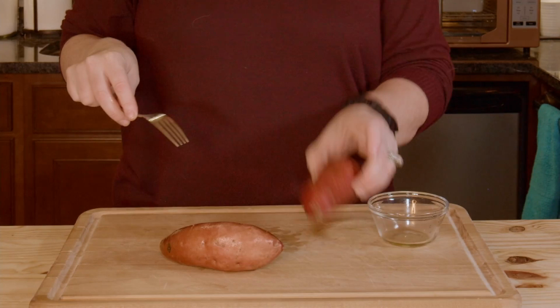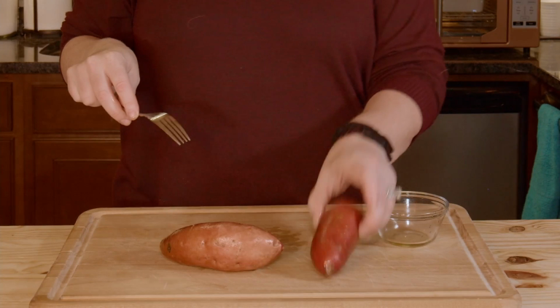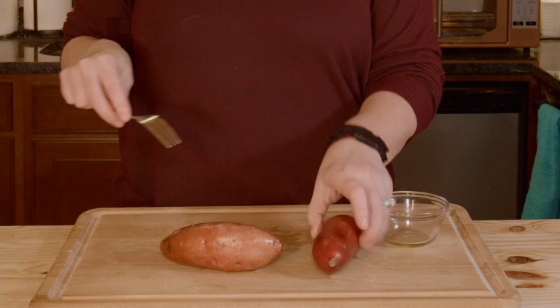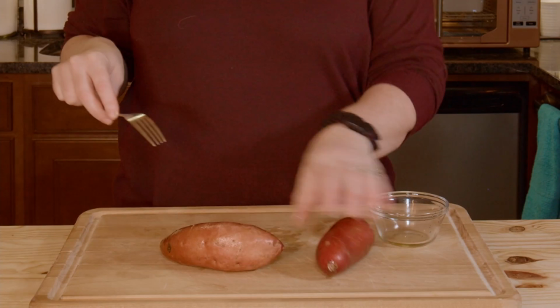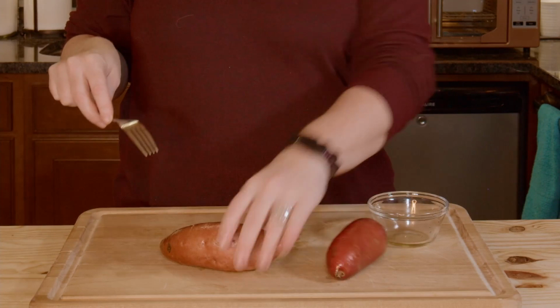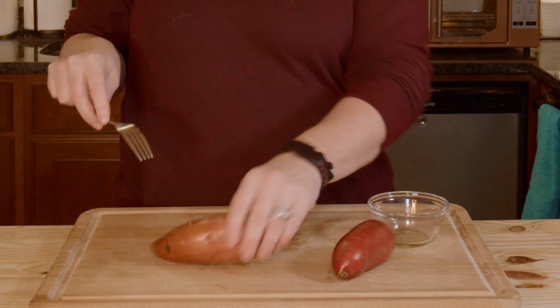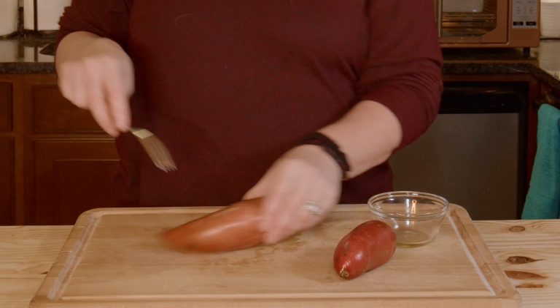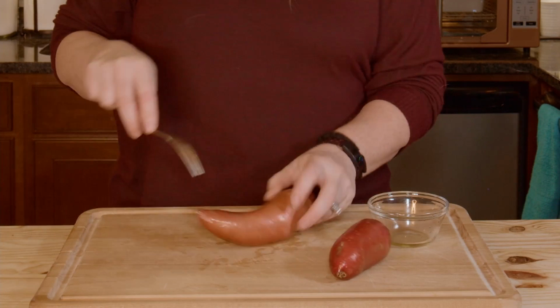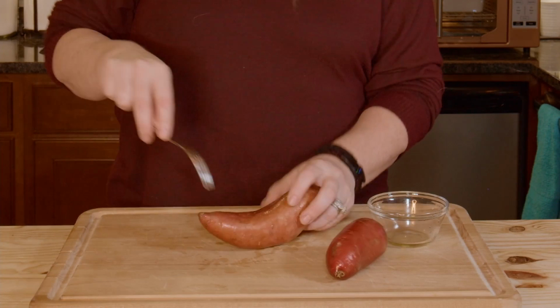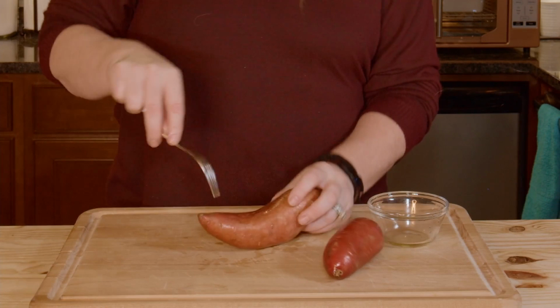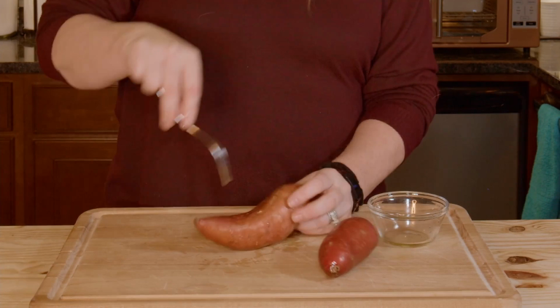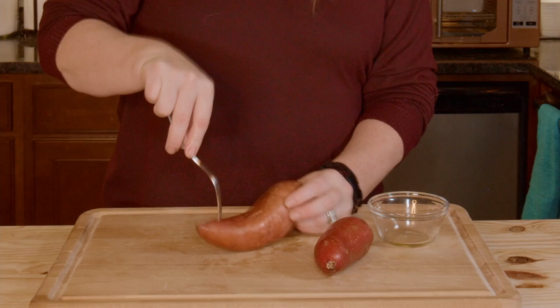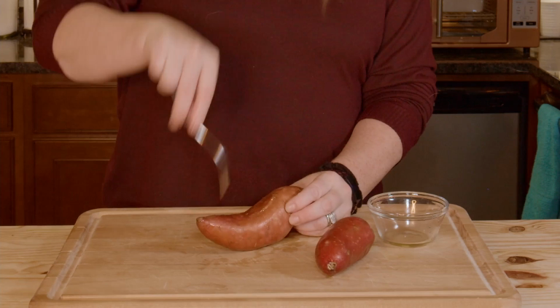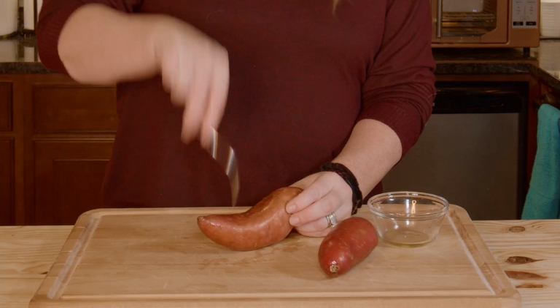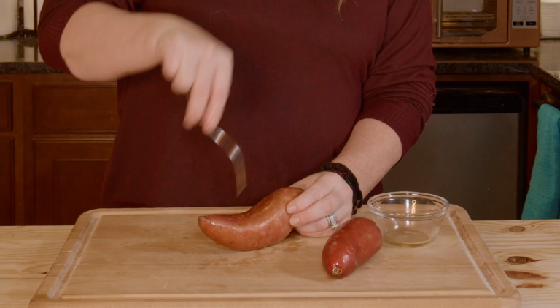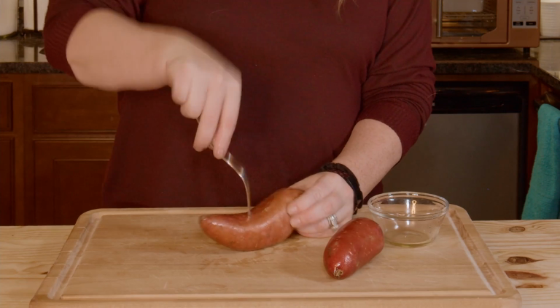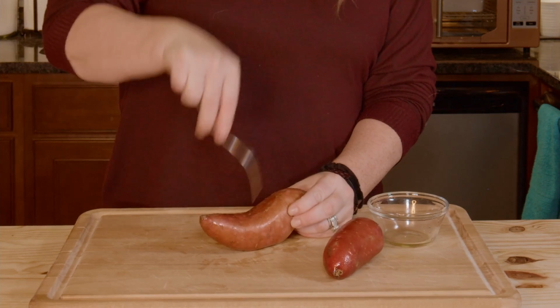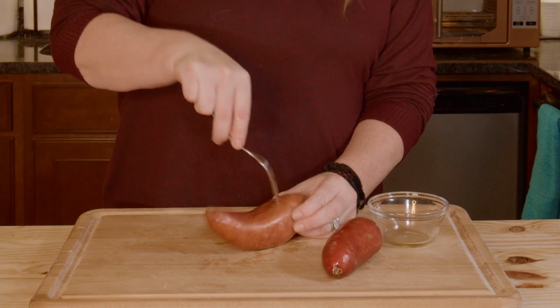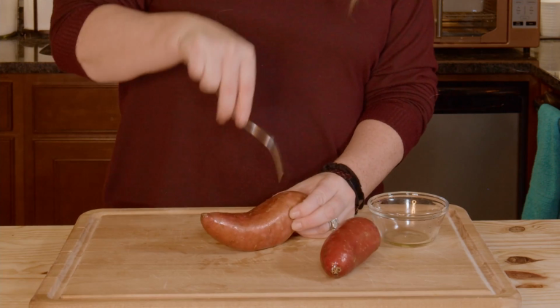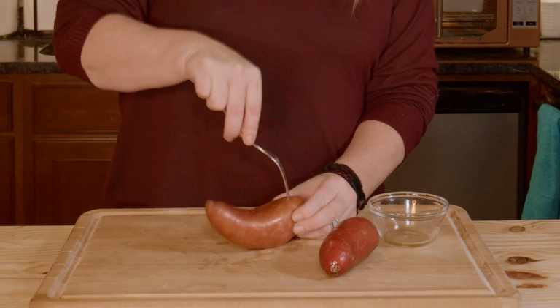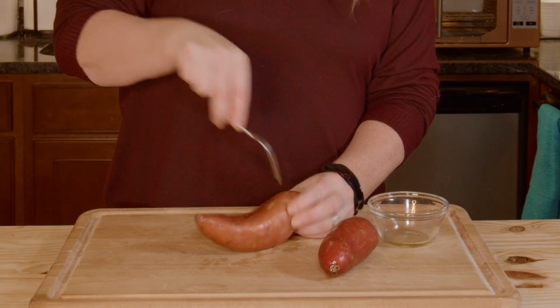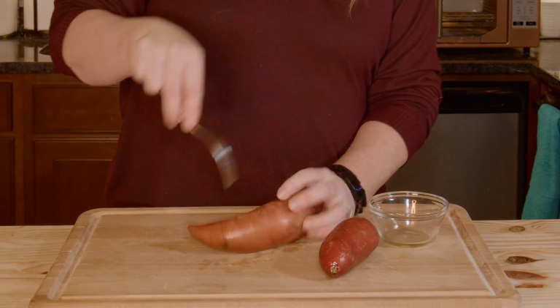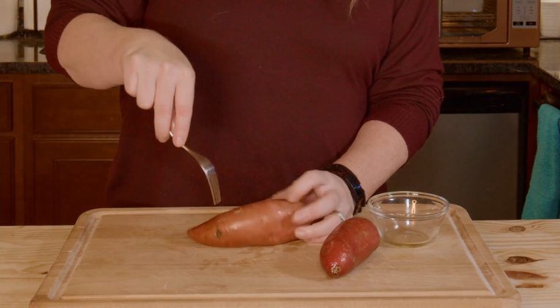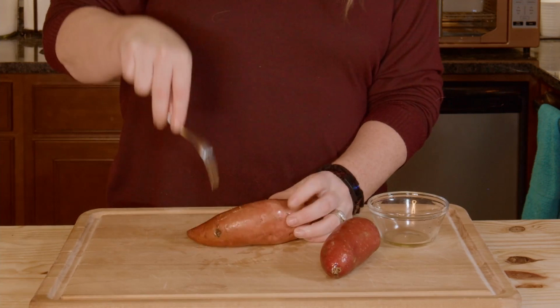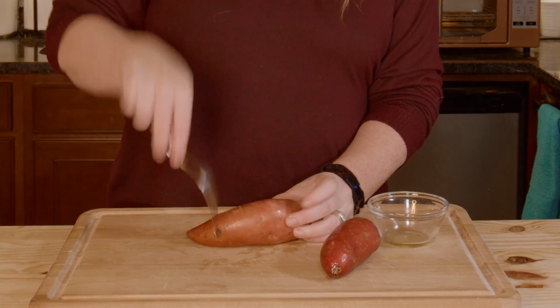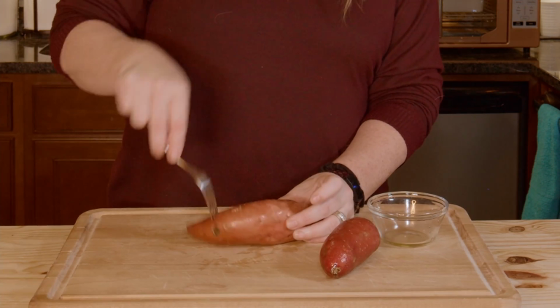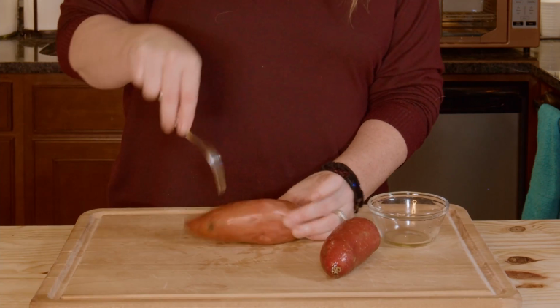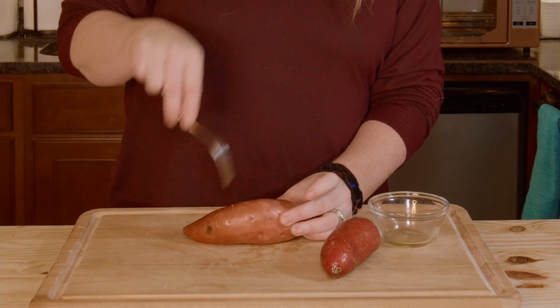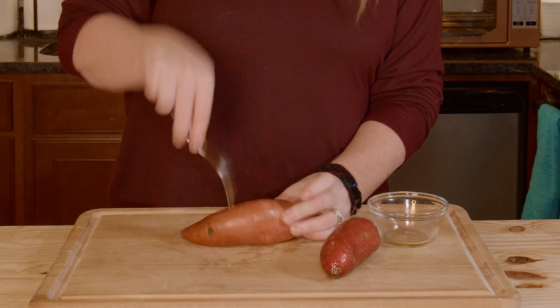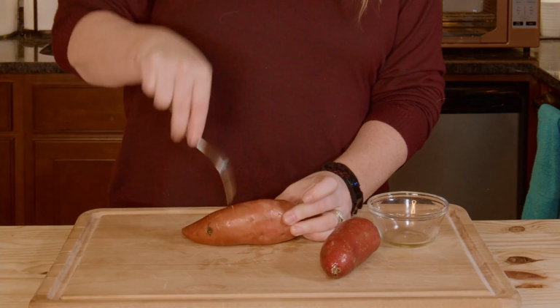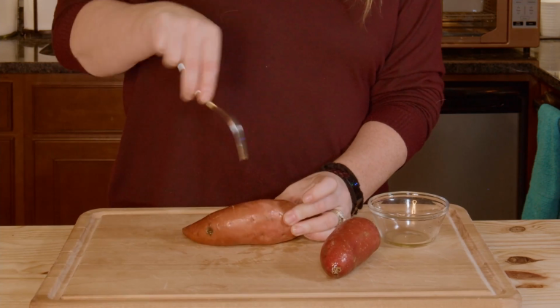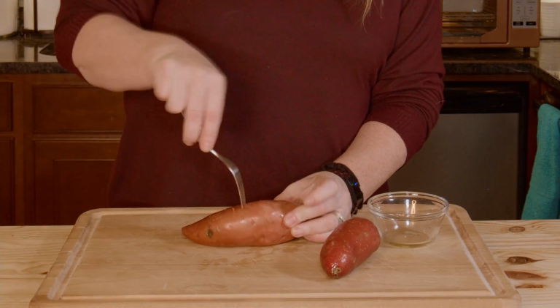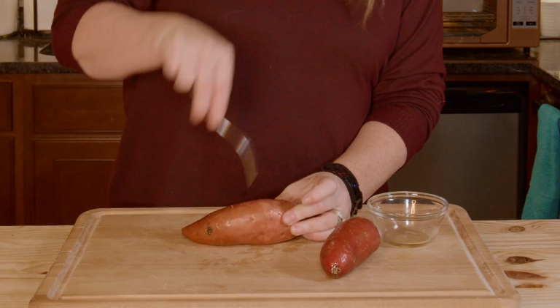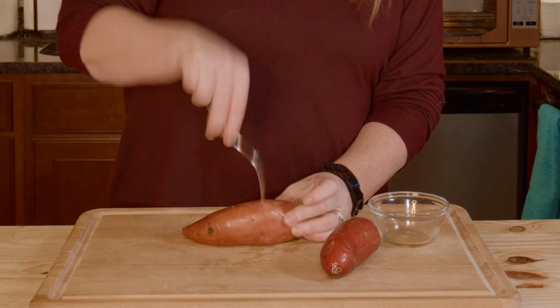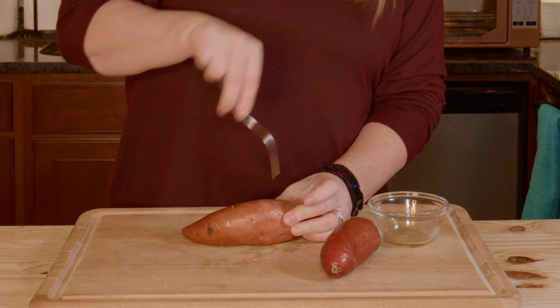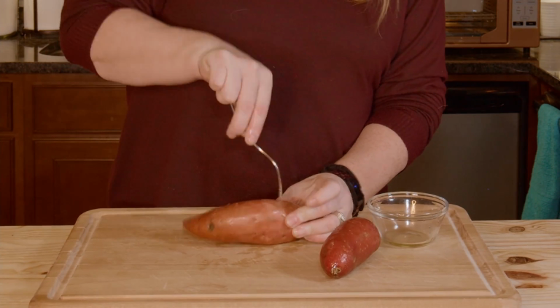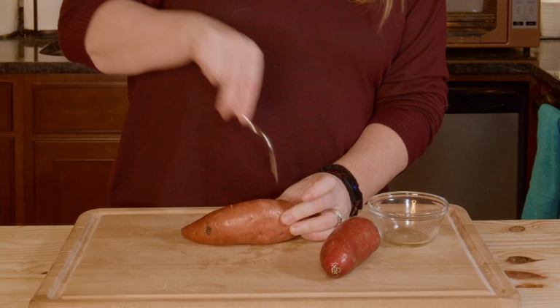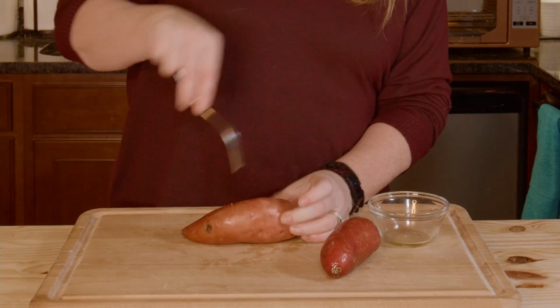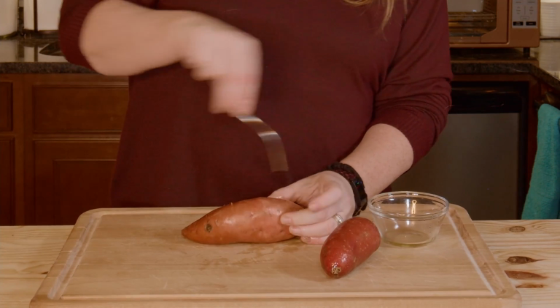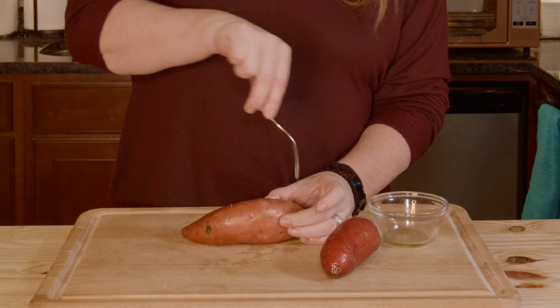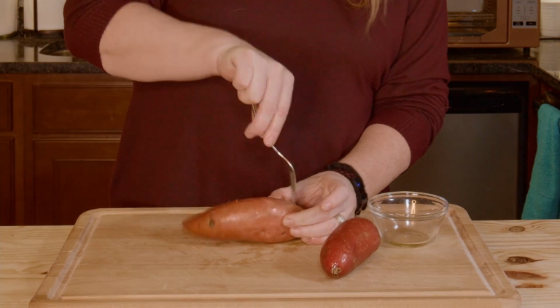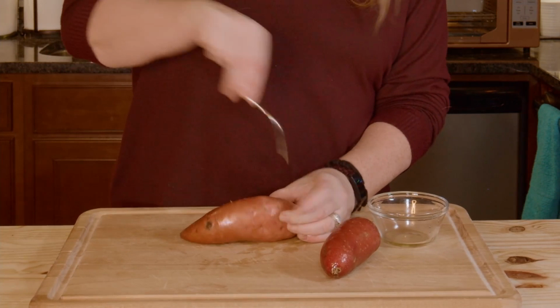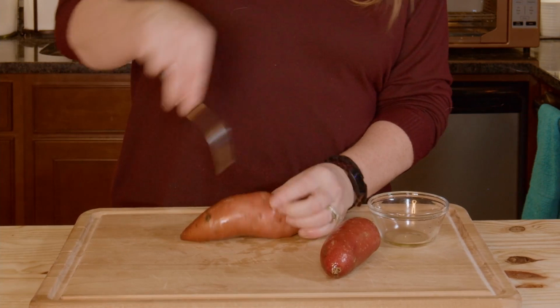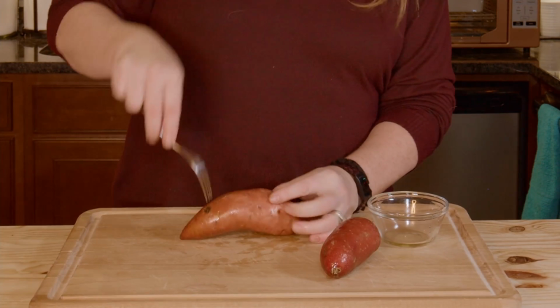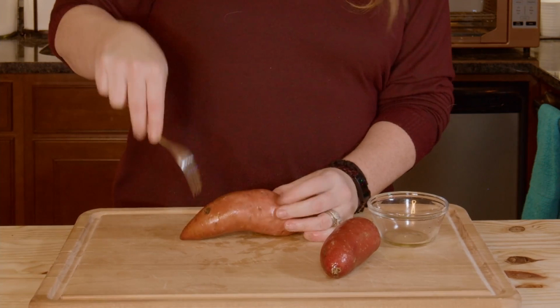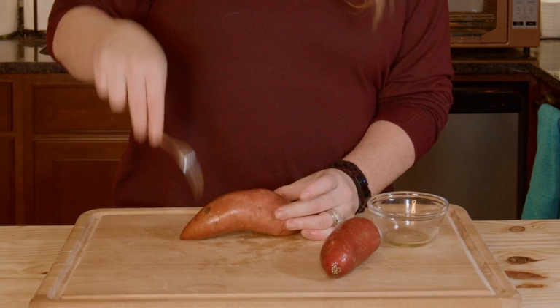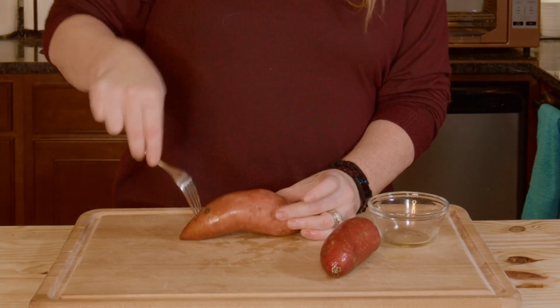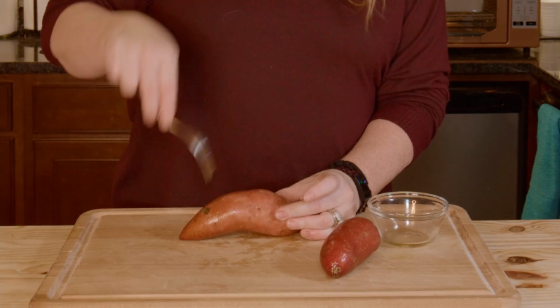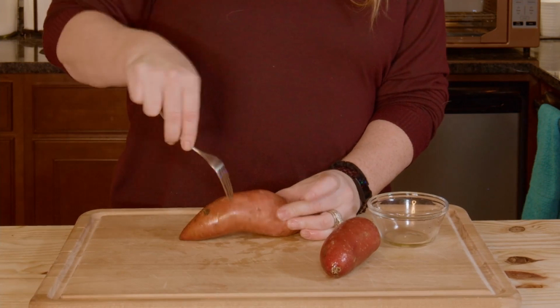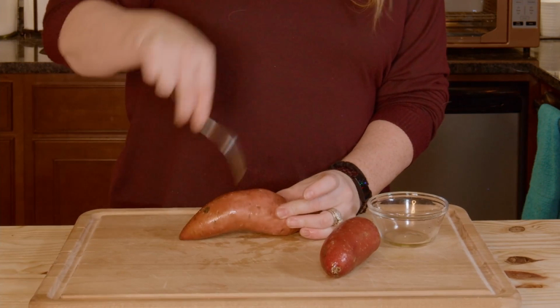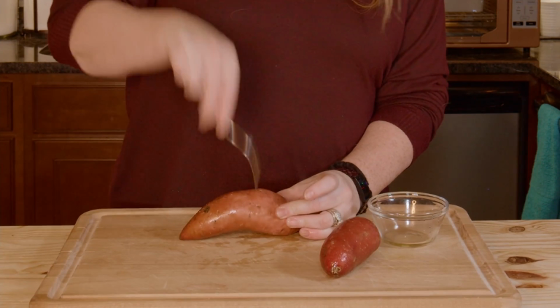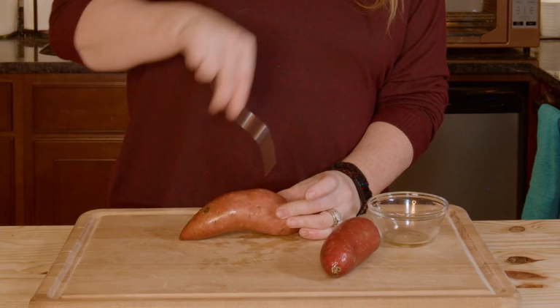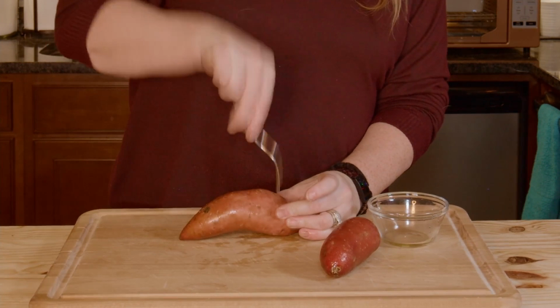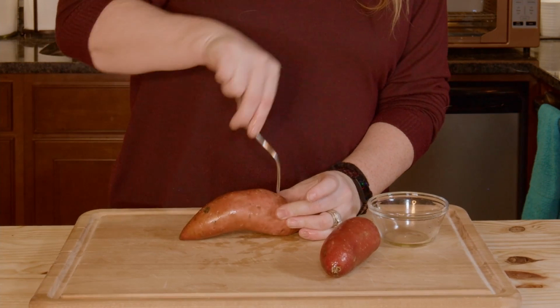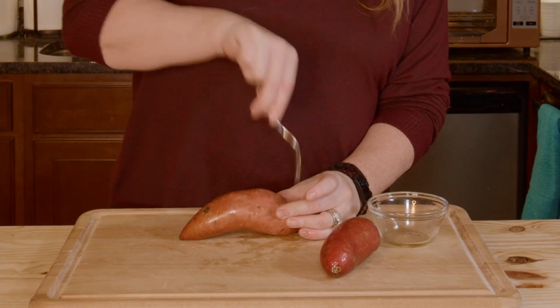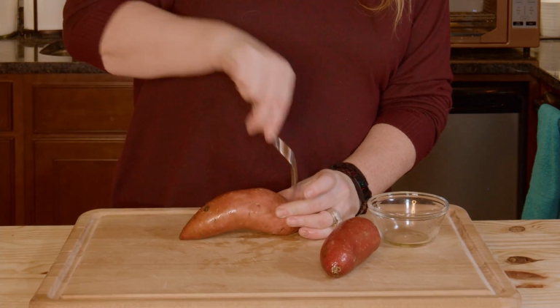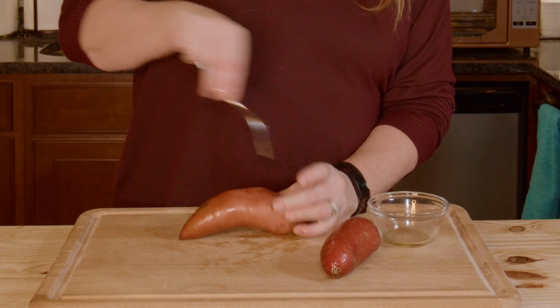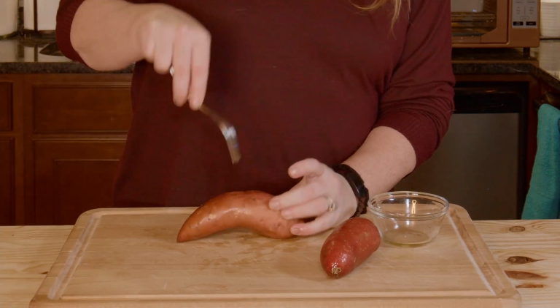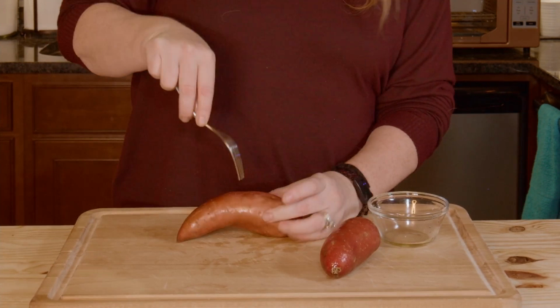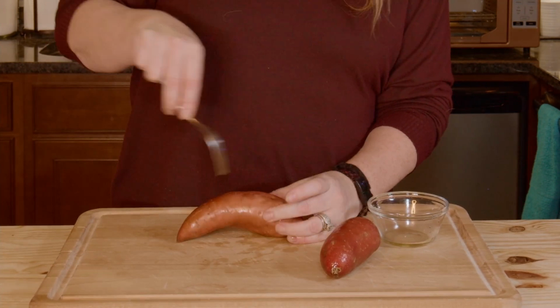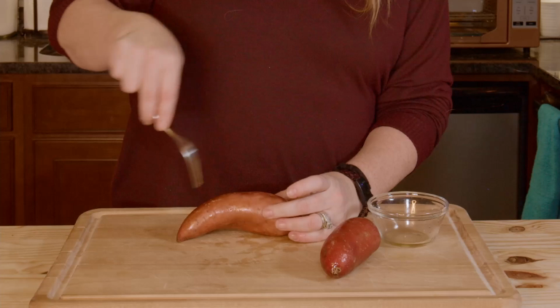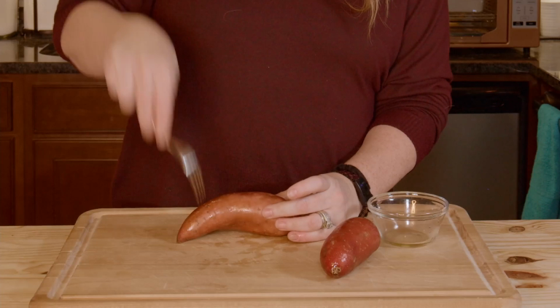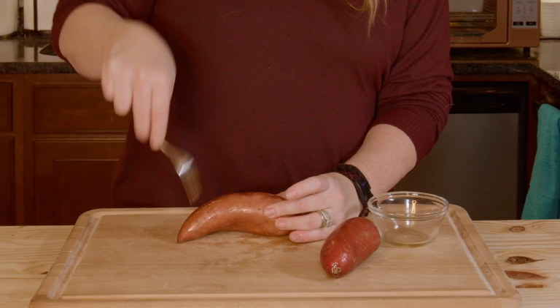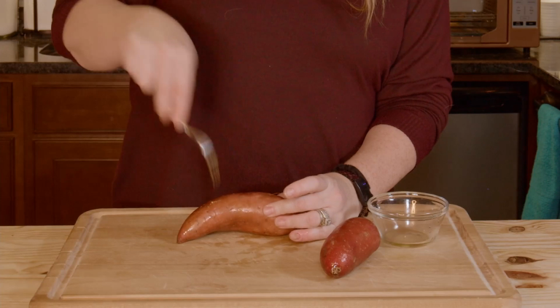You're just going to take a fork and poke a bunch of holes in them. Then you'll stick them in the oven just like this.